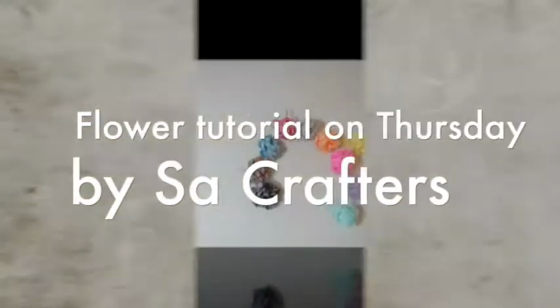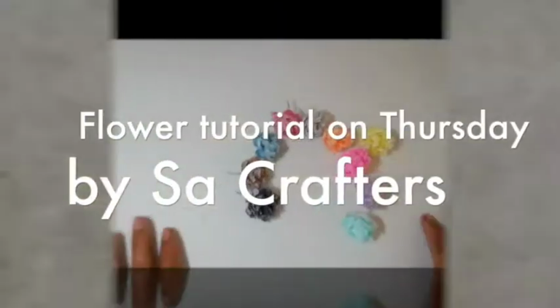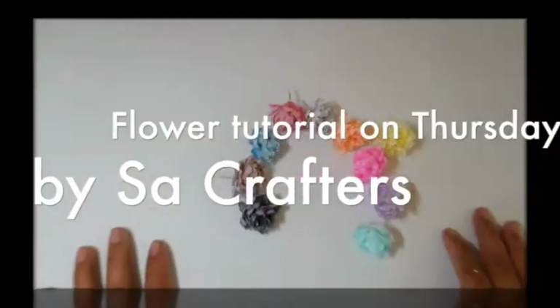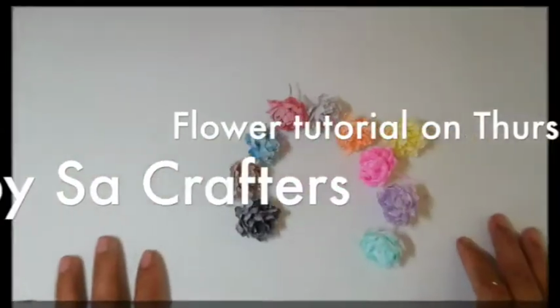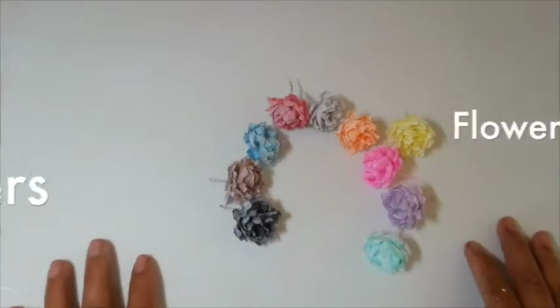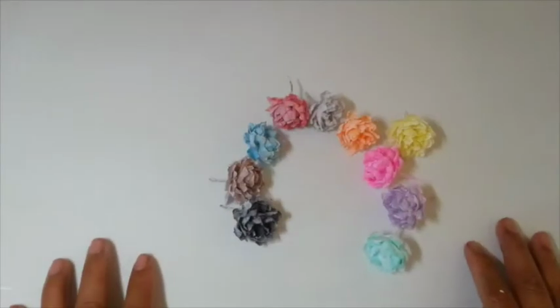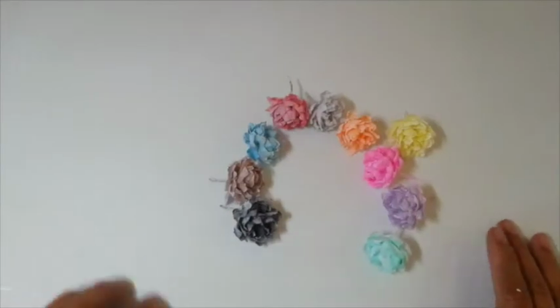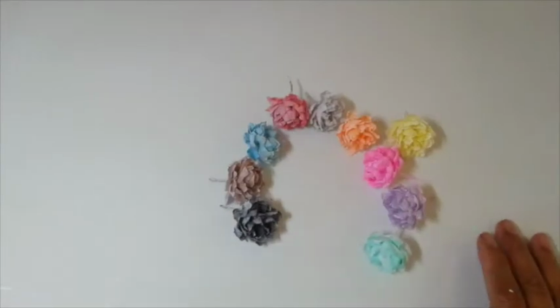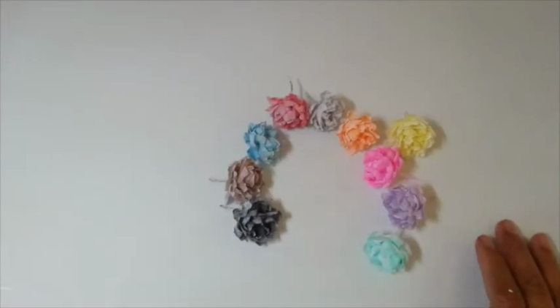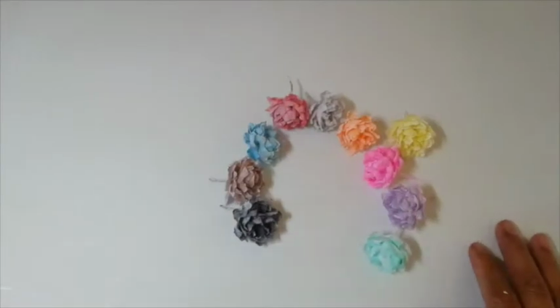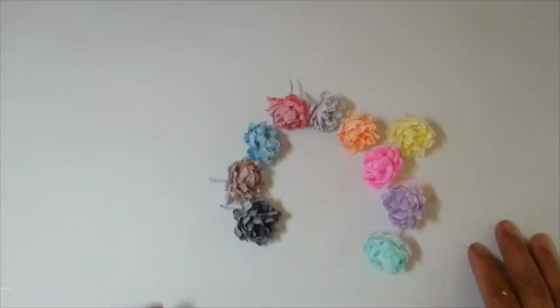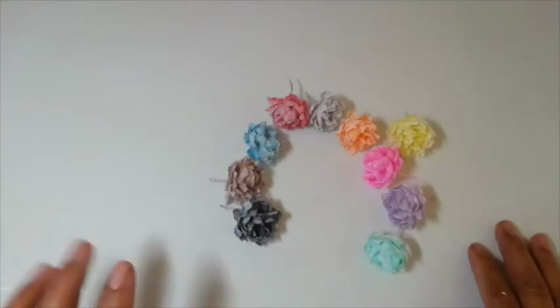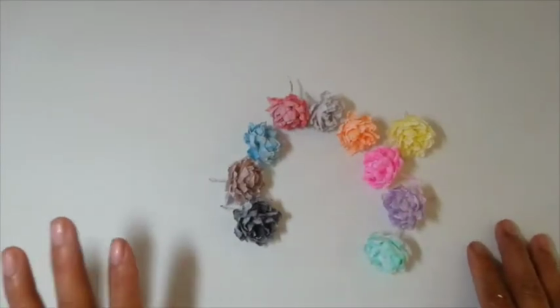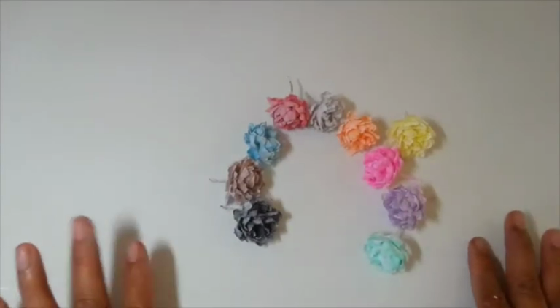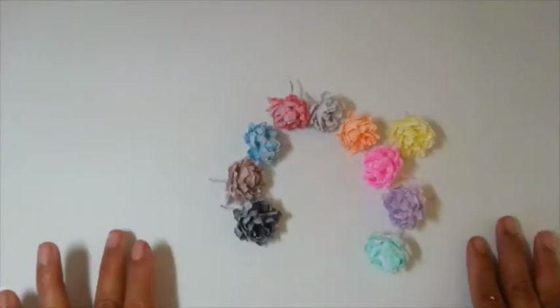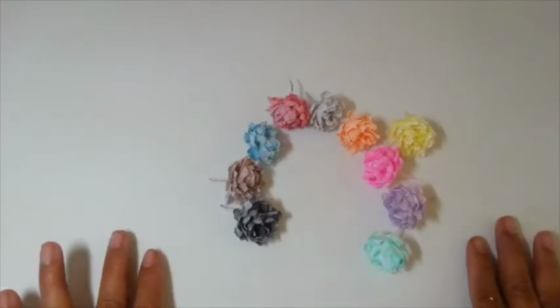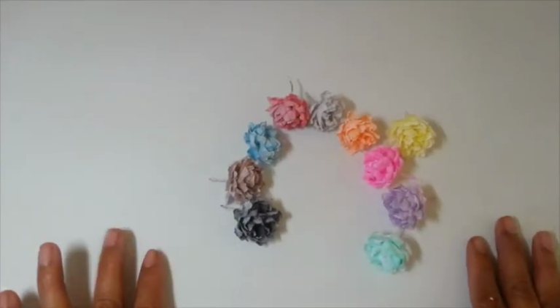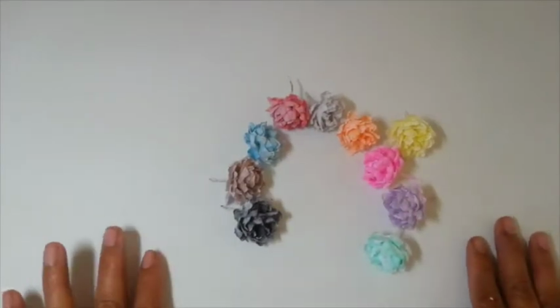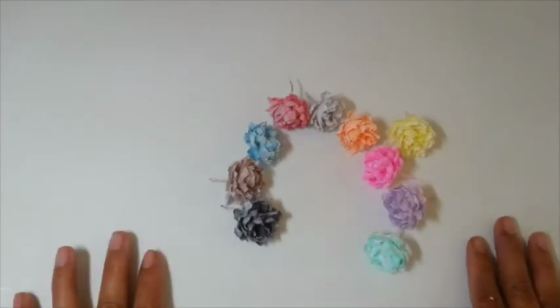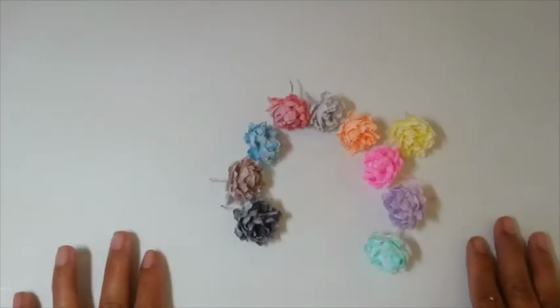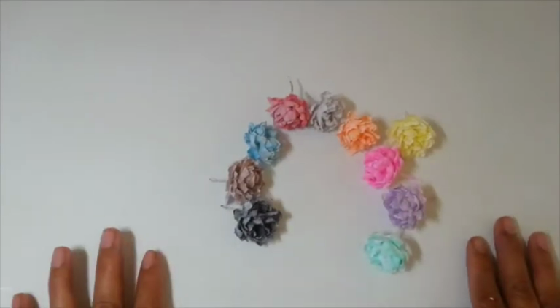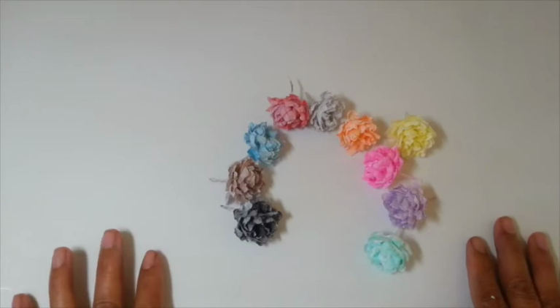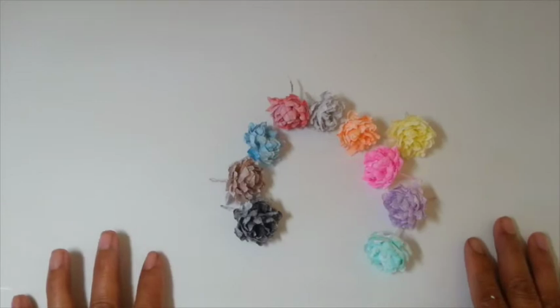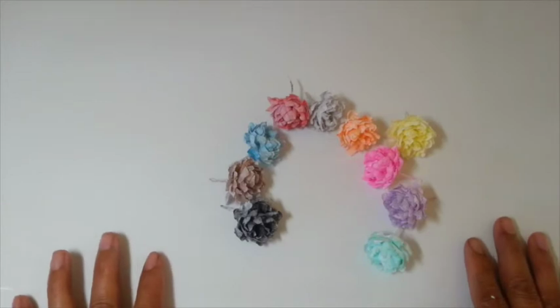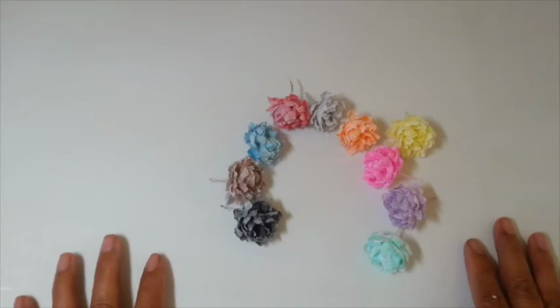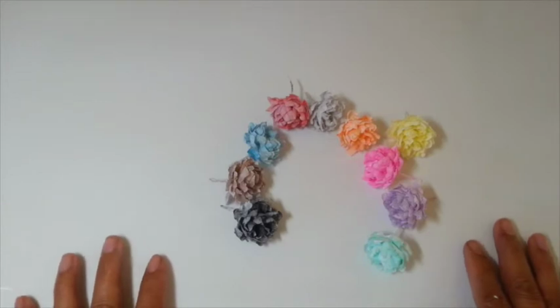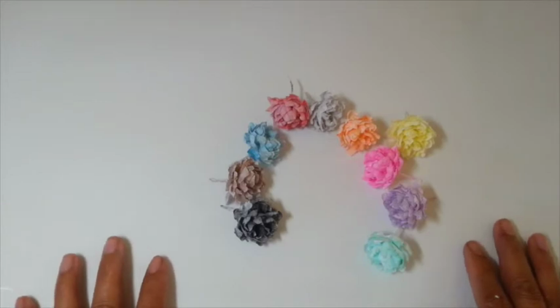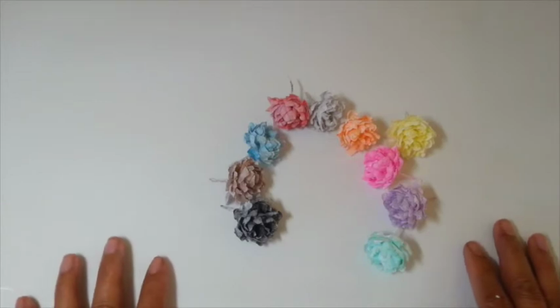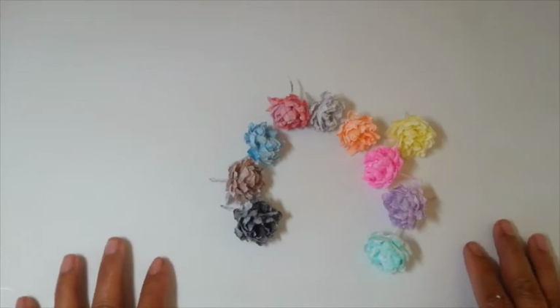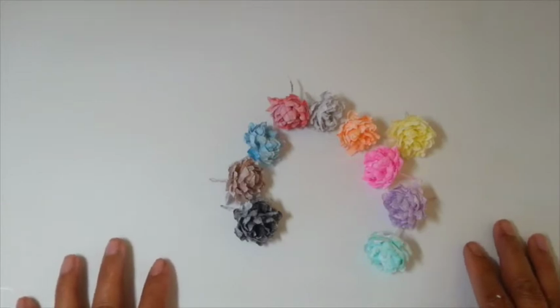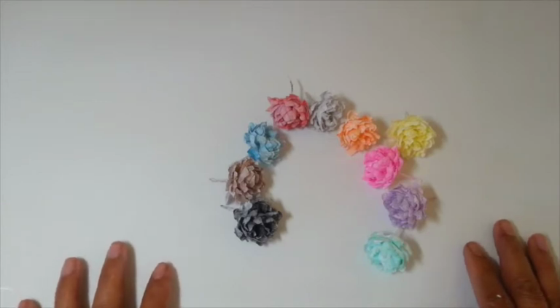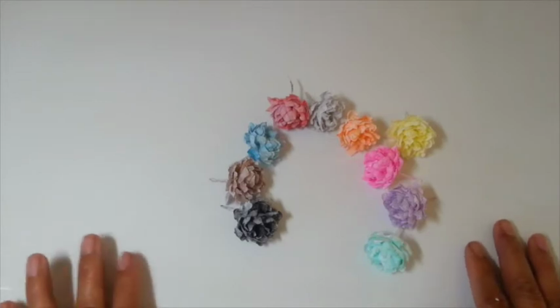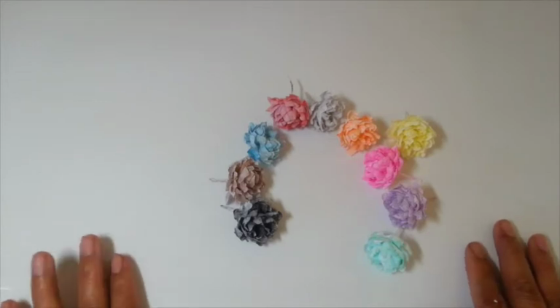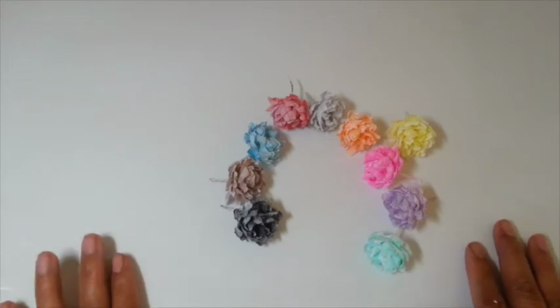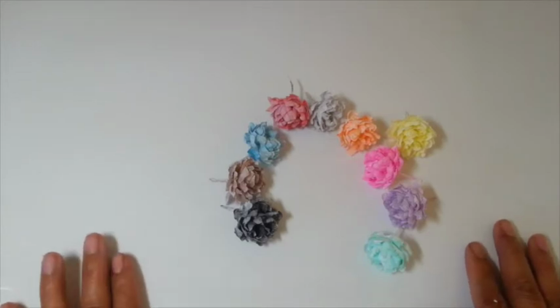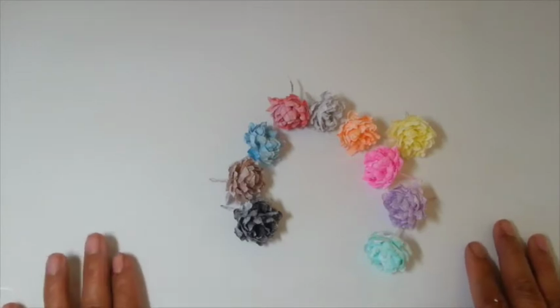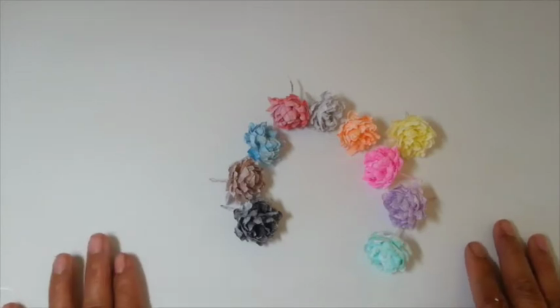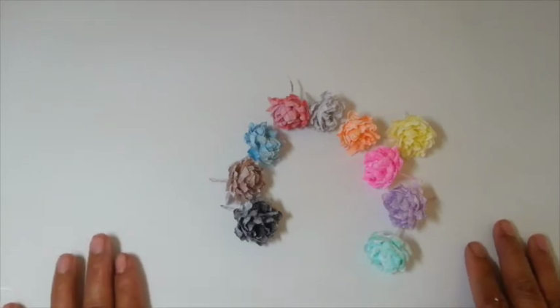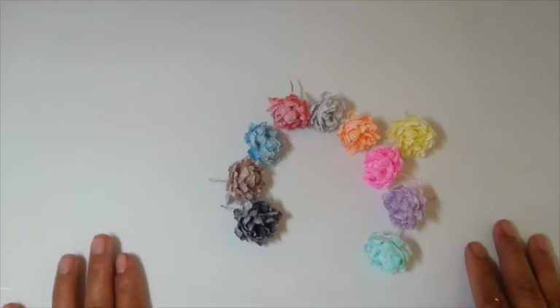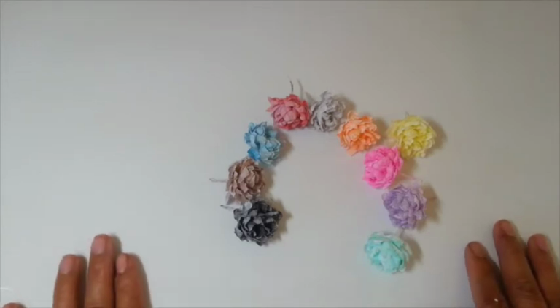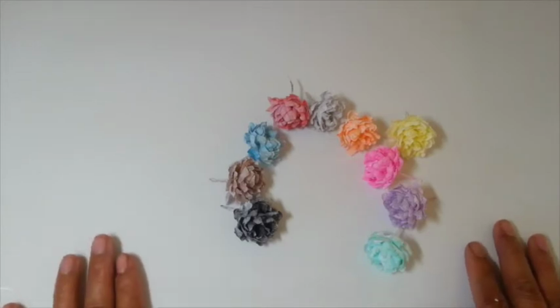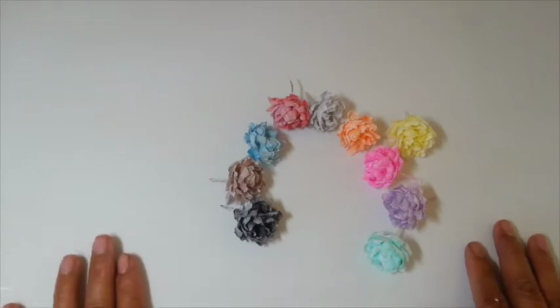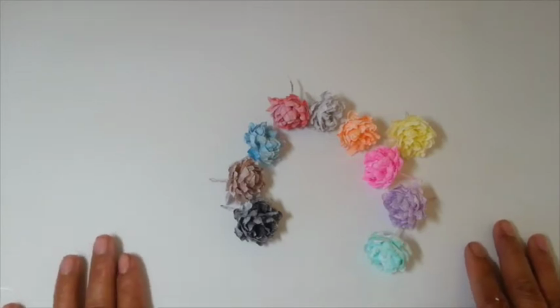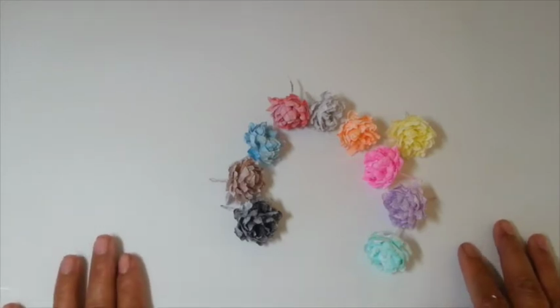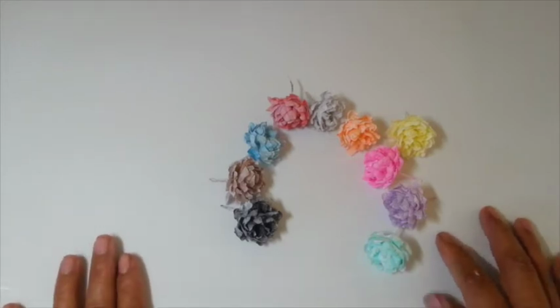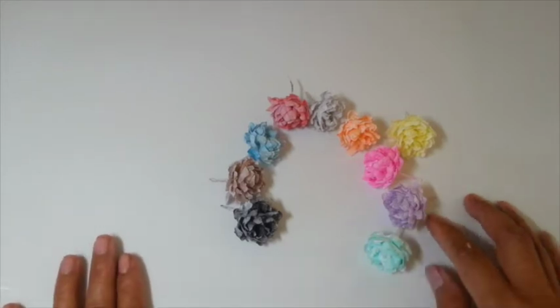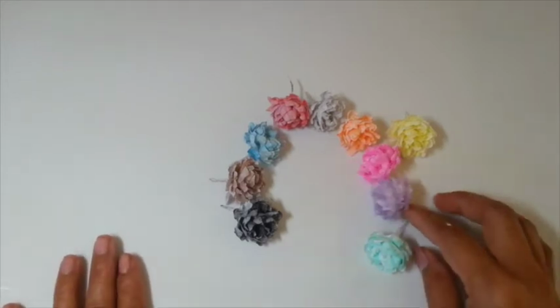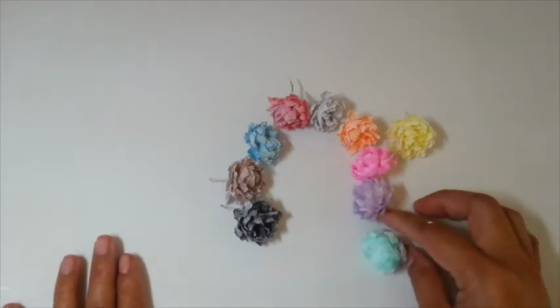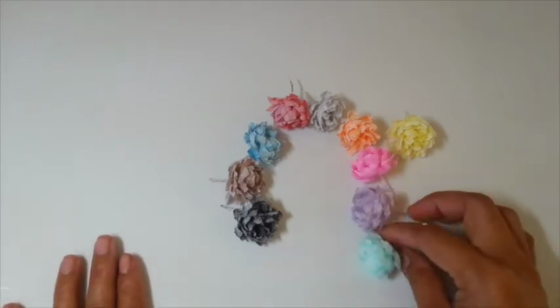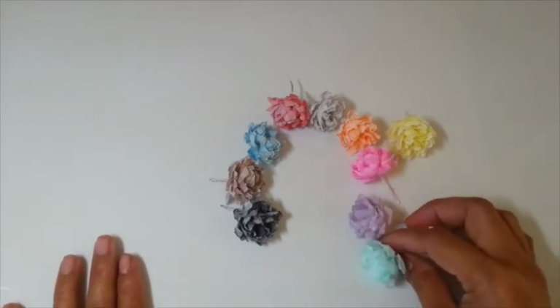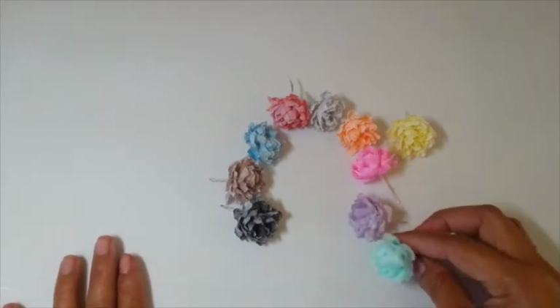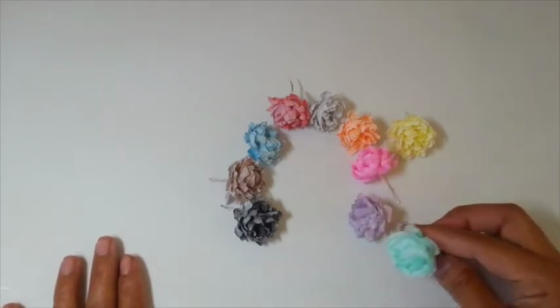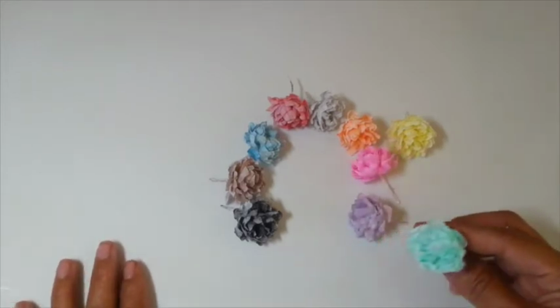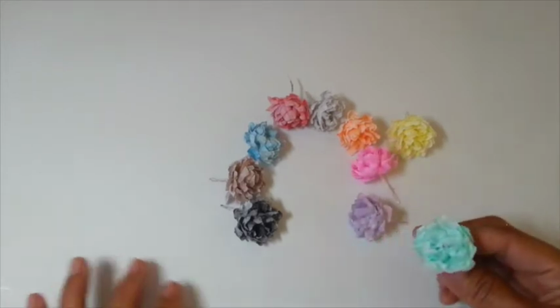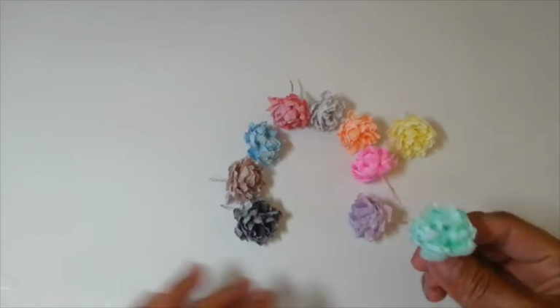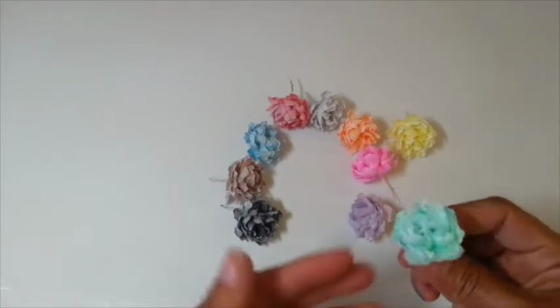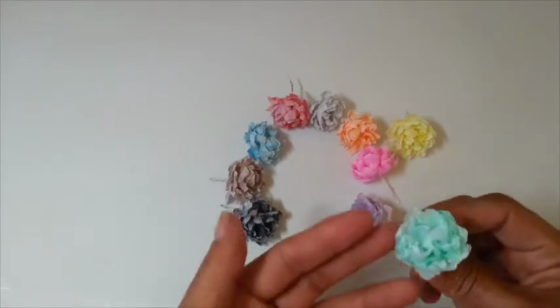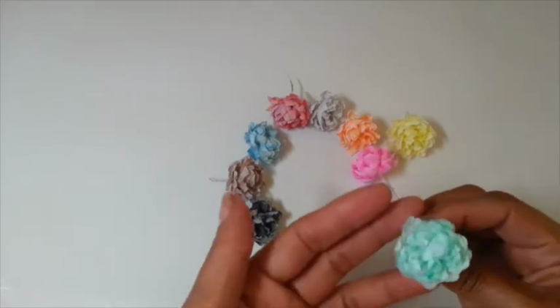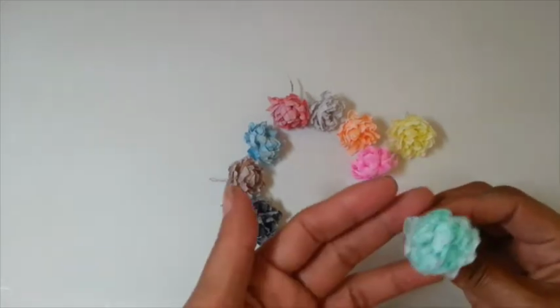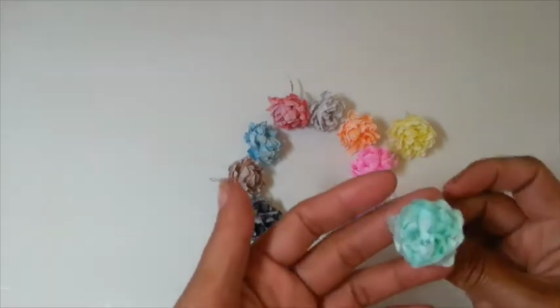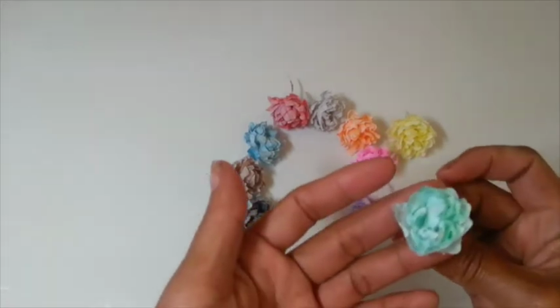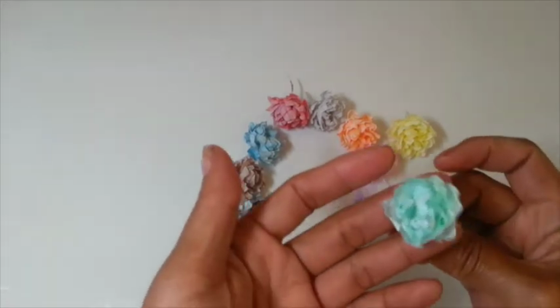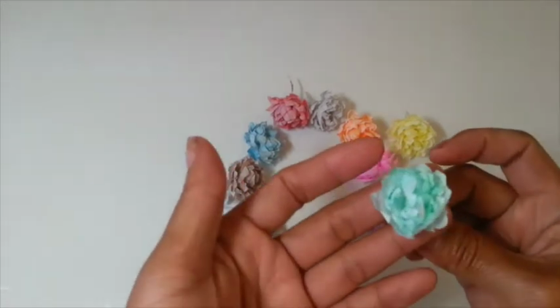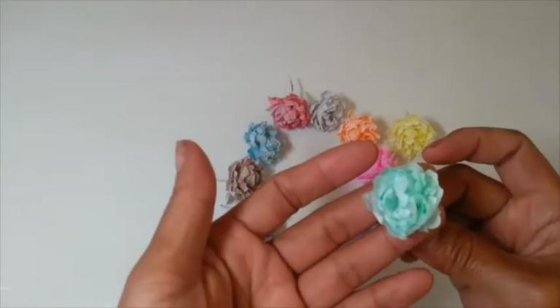Hi, this is Cycopters. Here's another flower tutorial again guys. Isn't that pretty? Let me show you guys first.